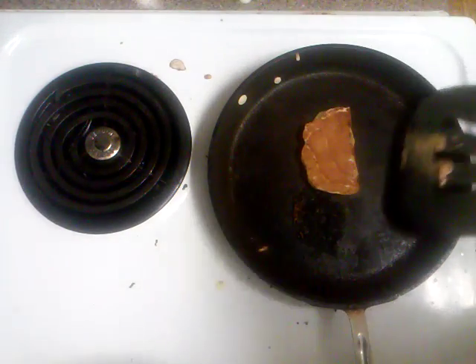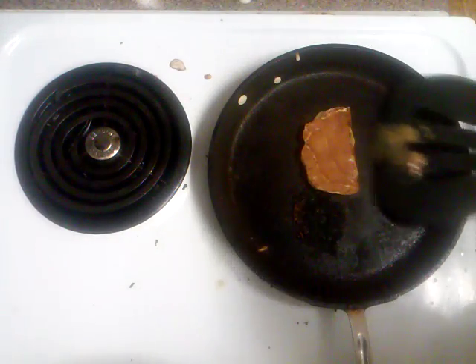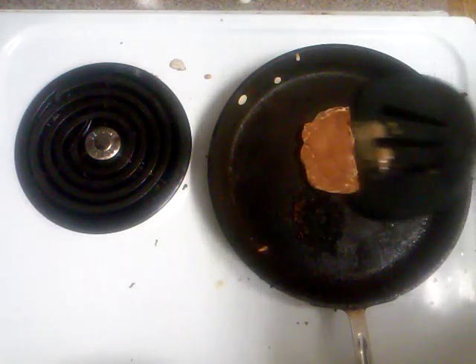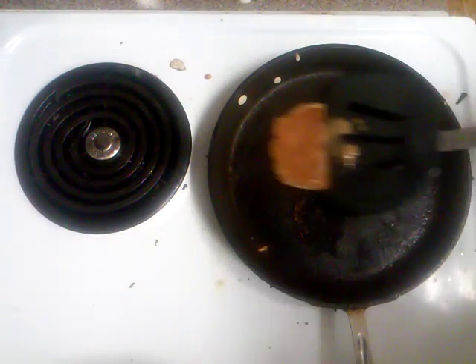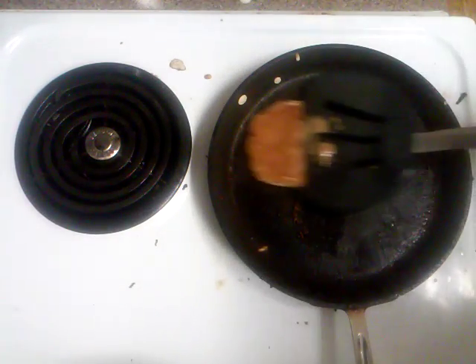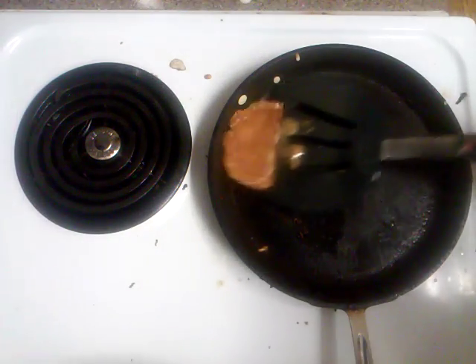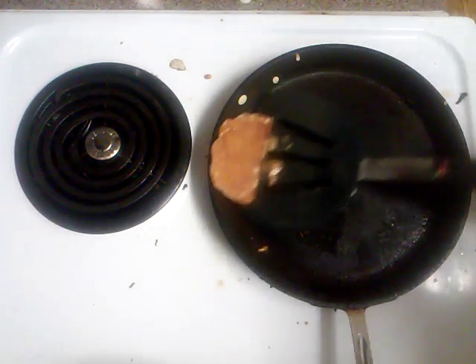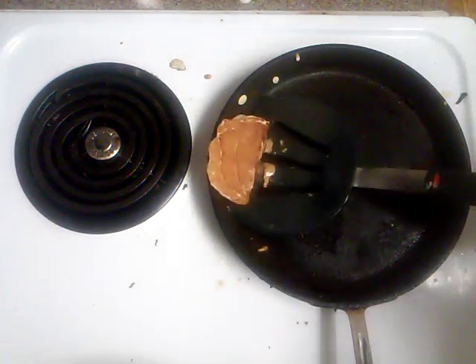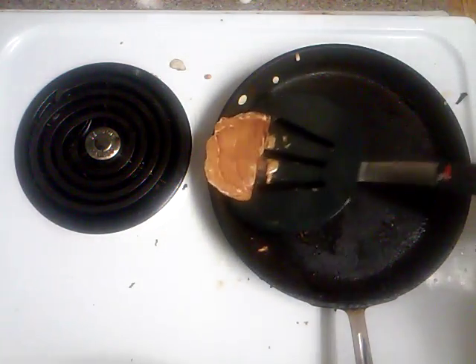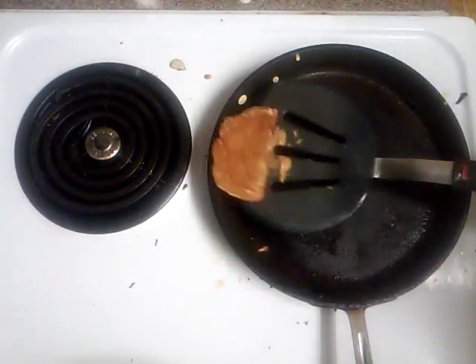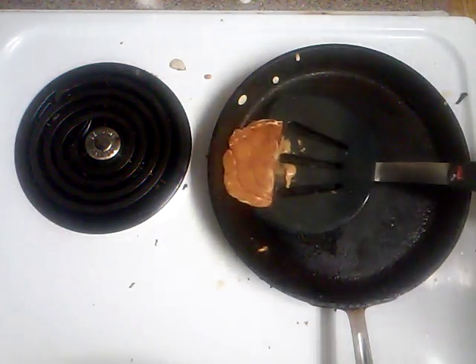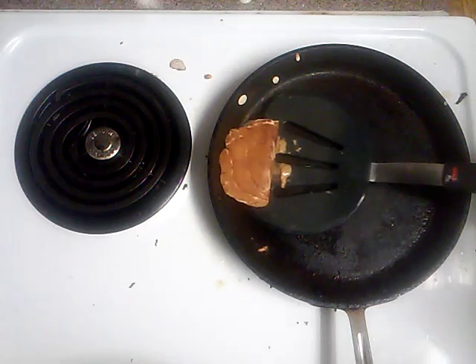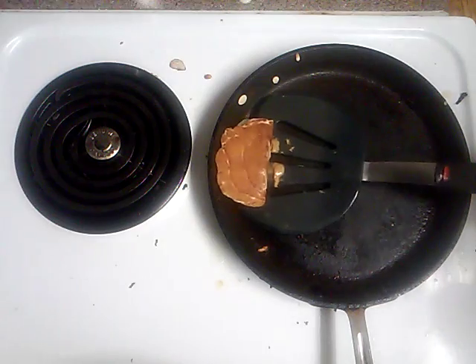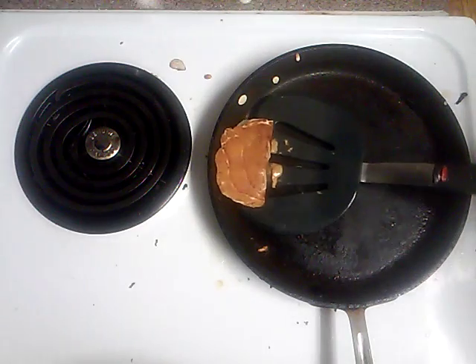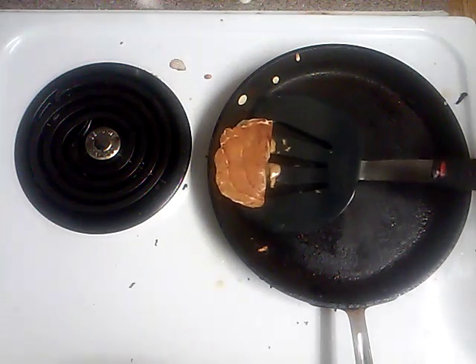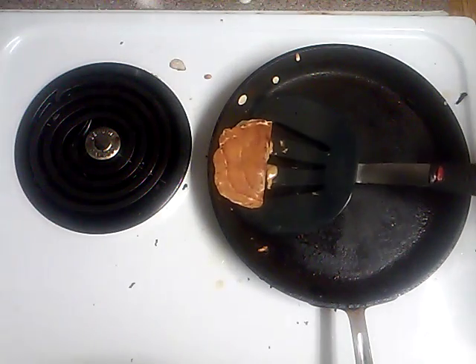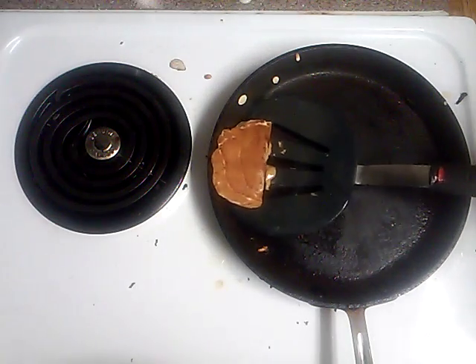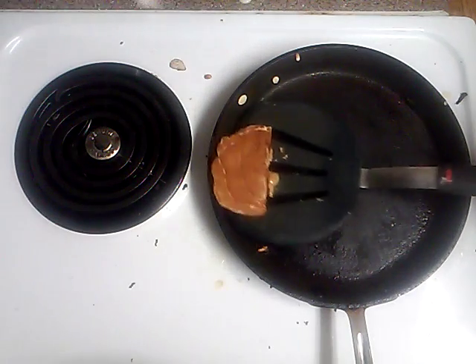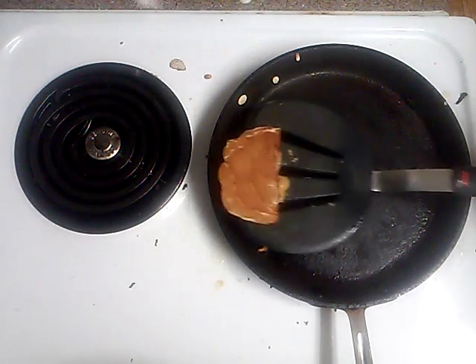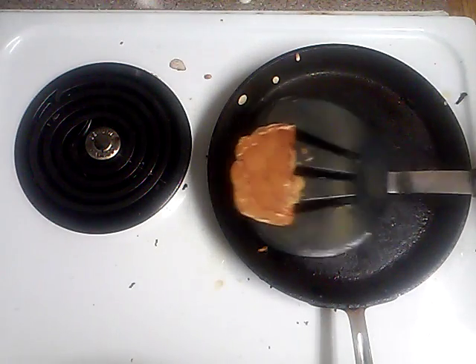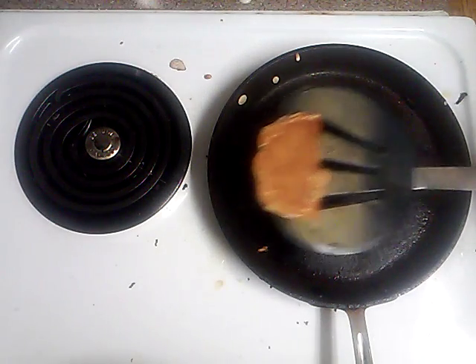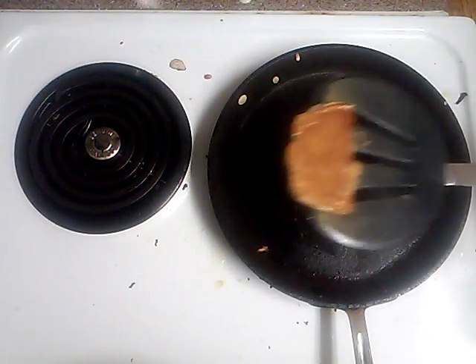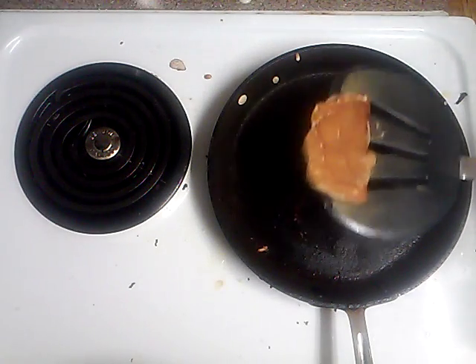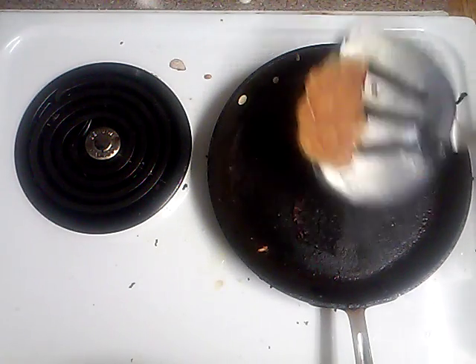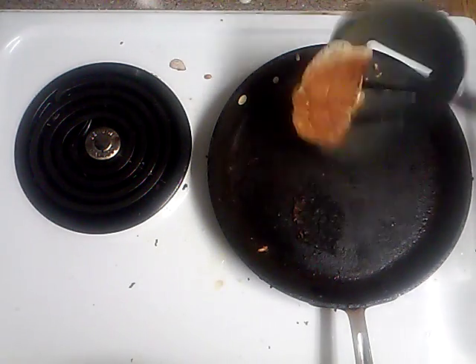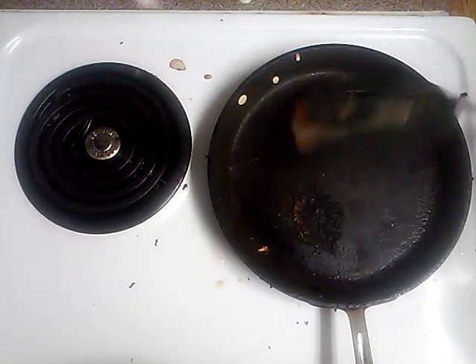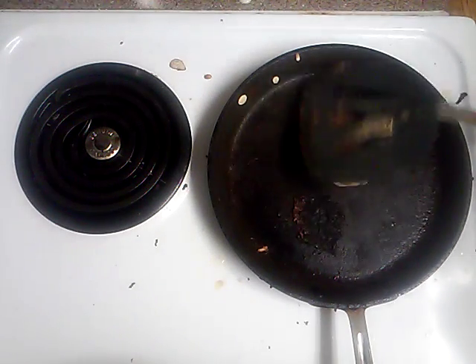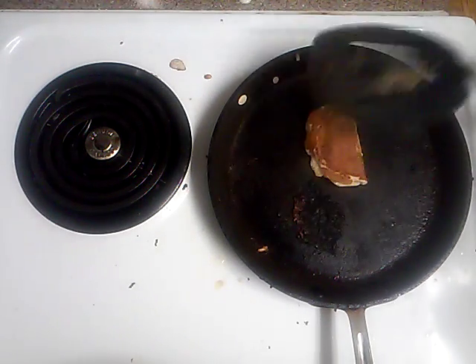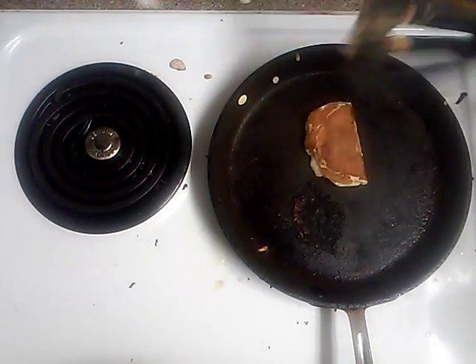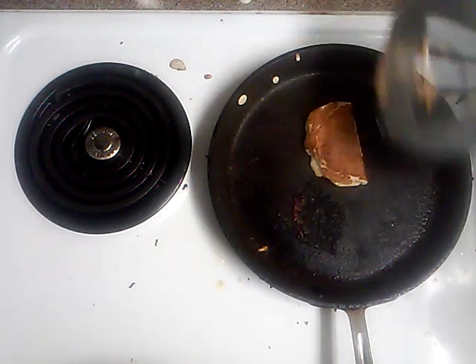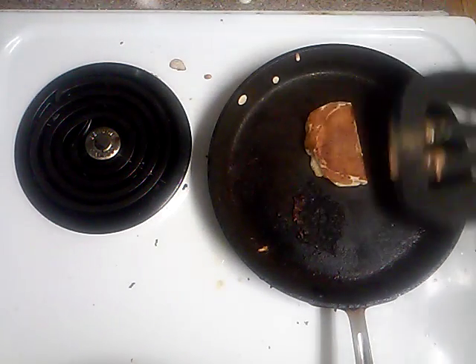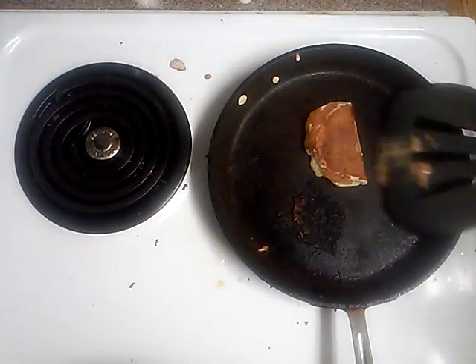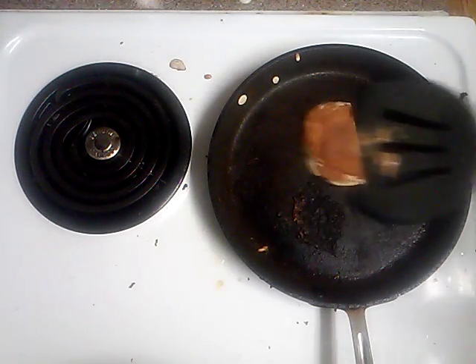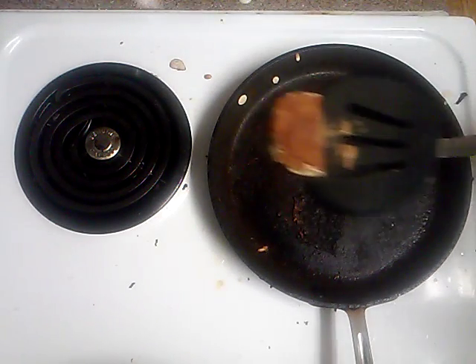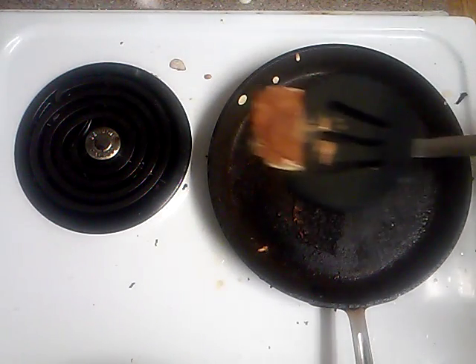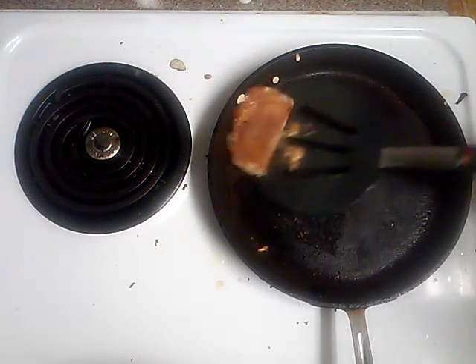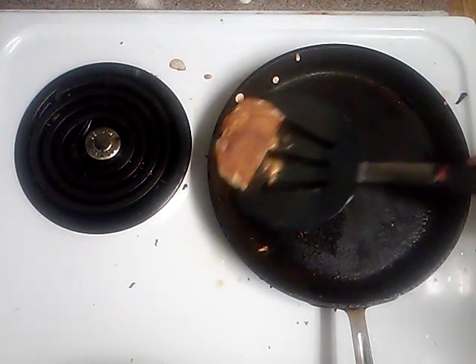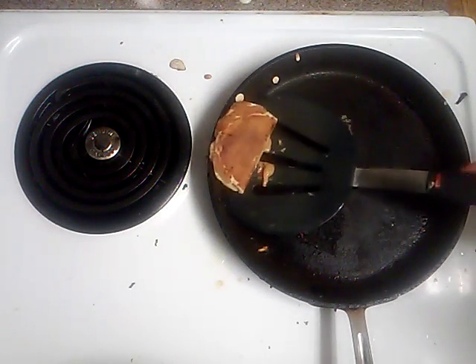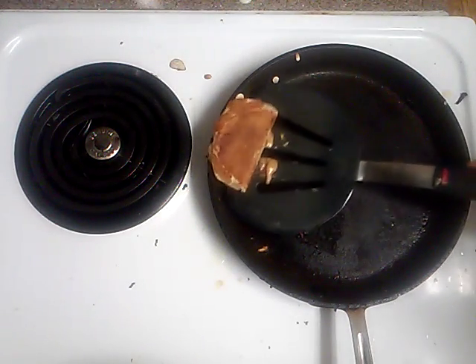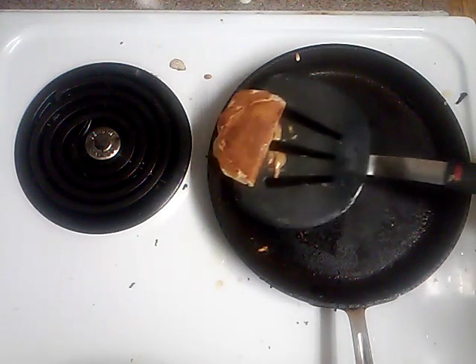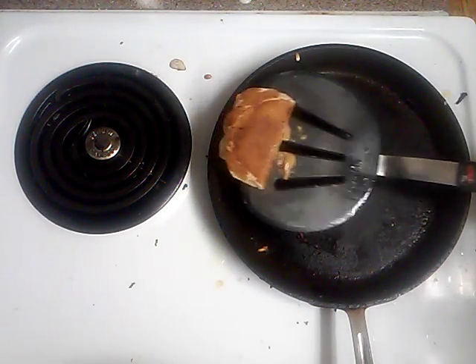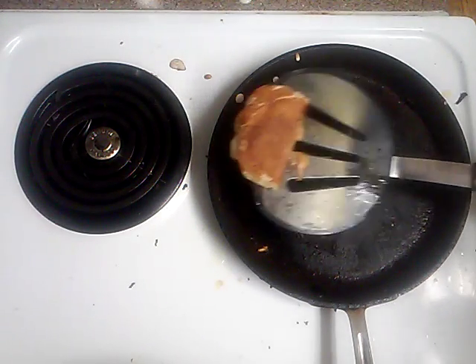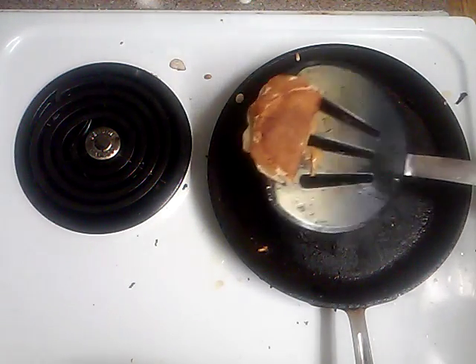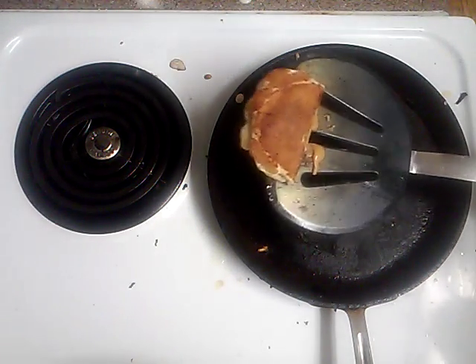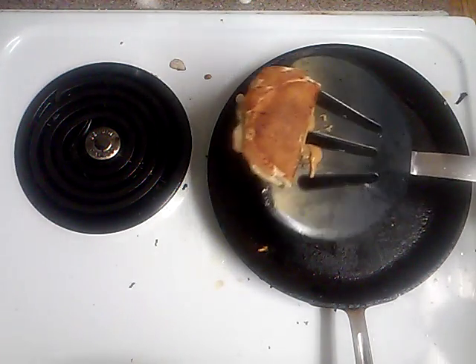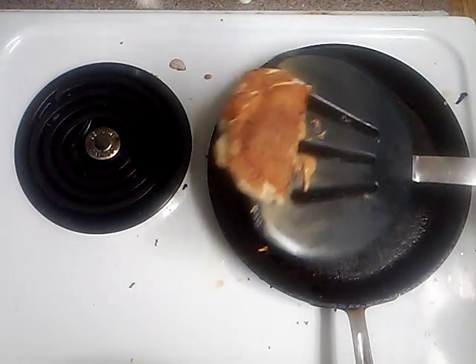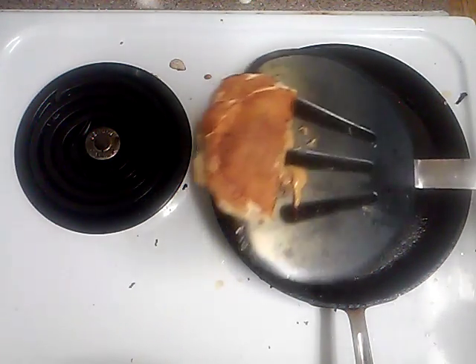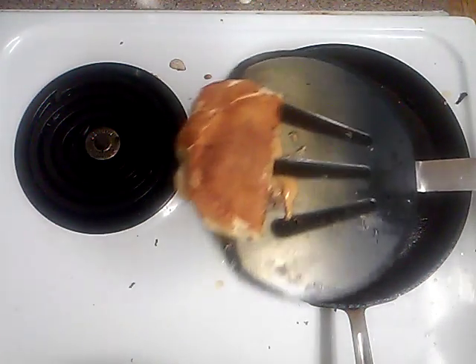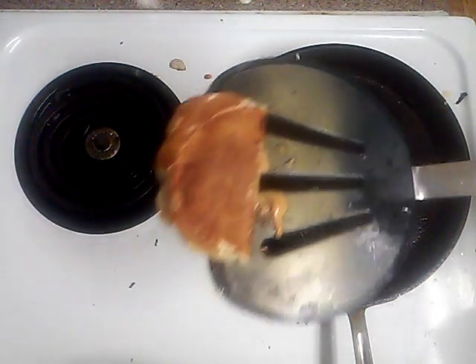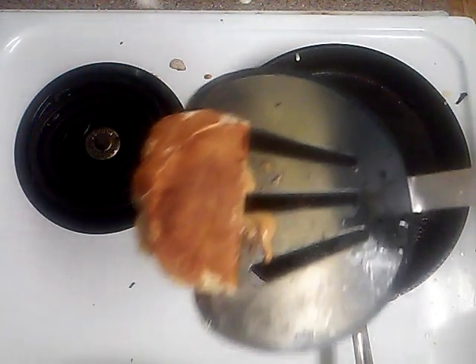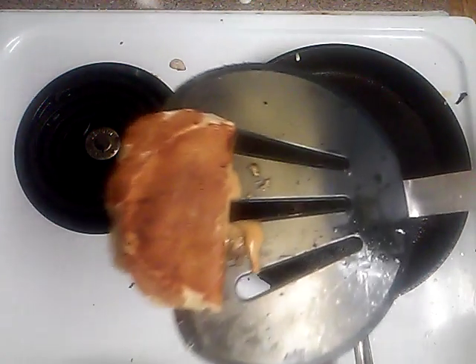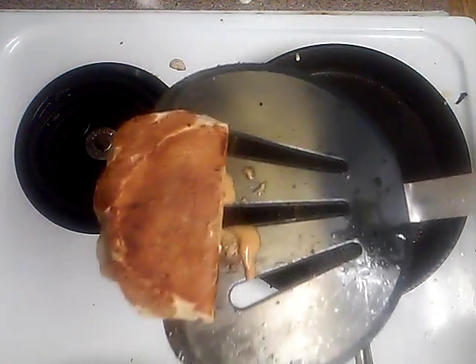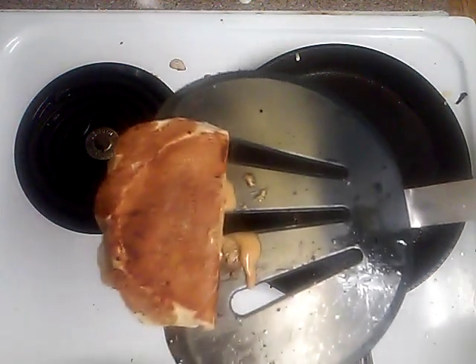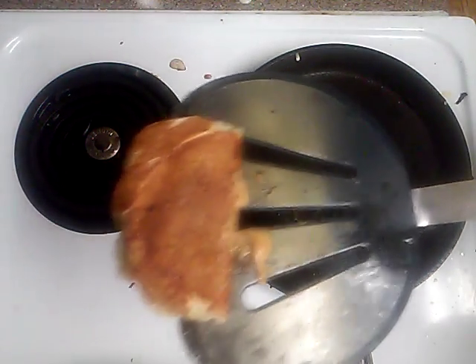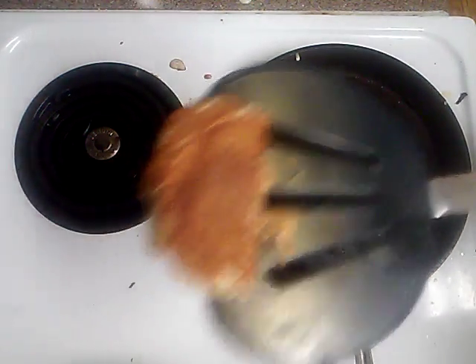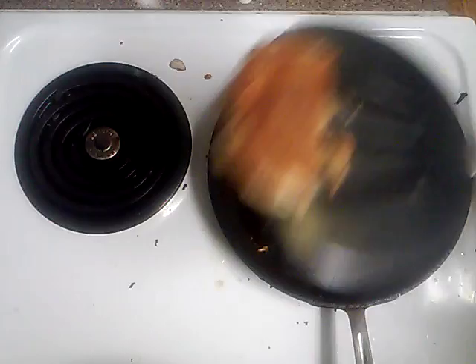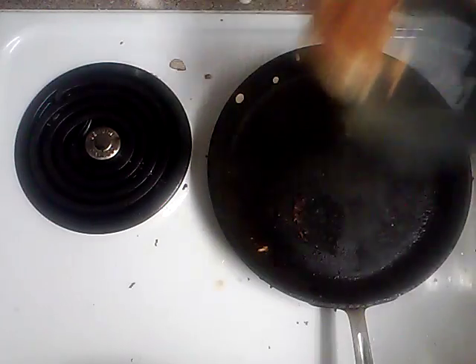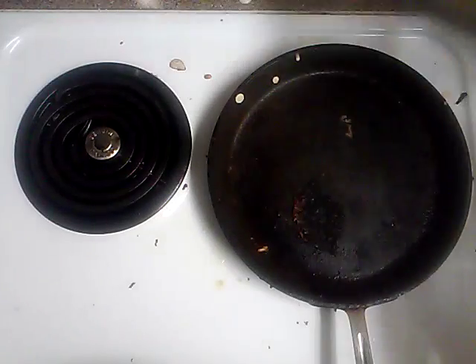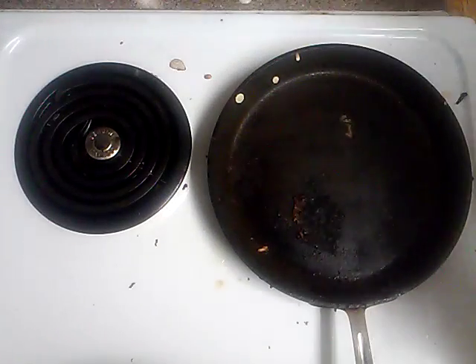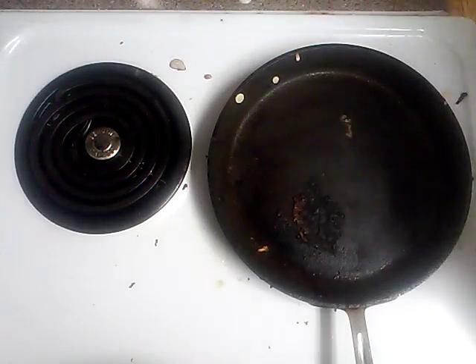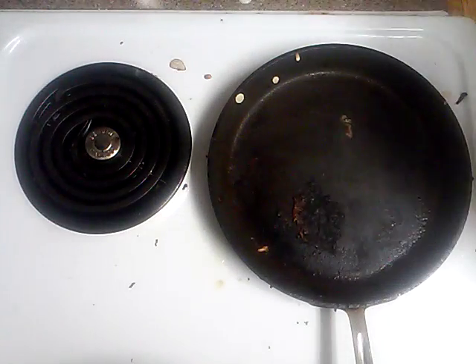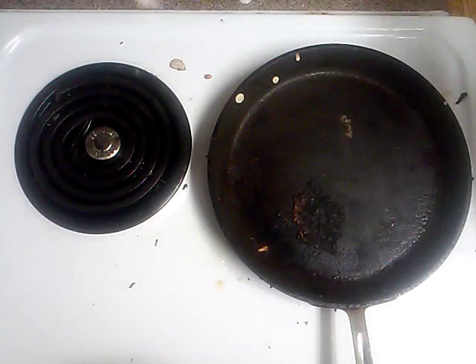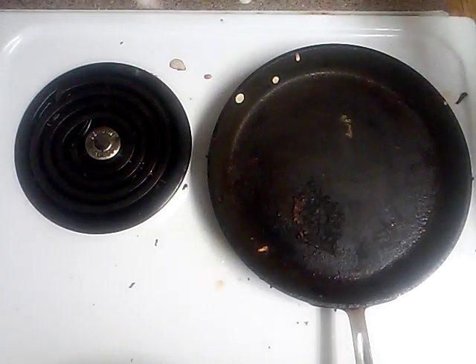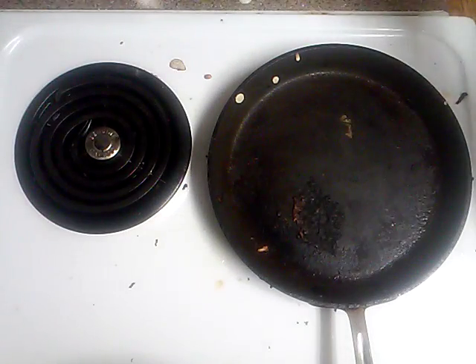So yeah, your peanut butter crepes should look similar to this. And it should taste delicious.